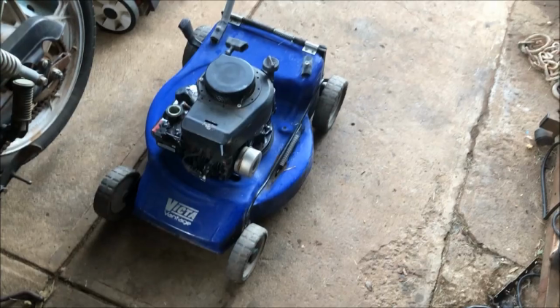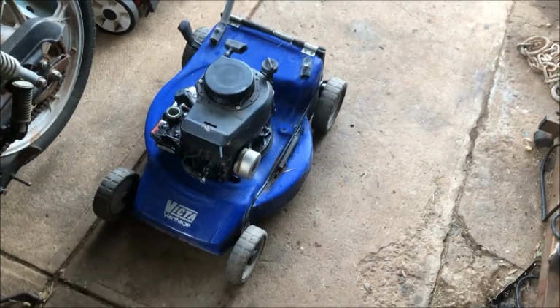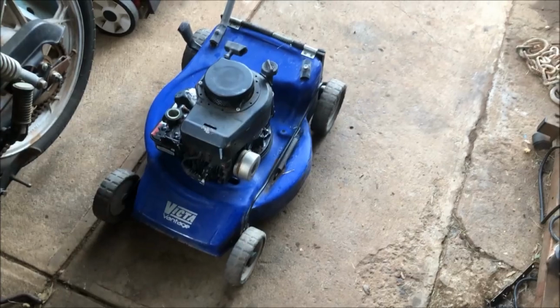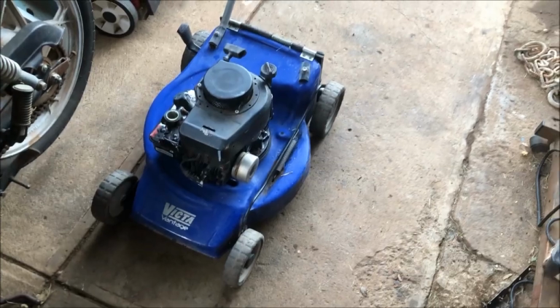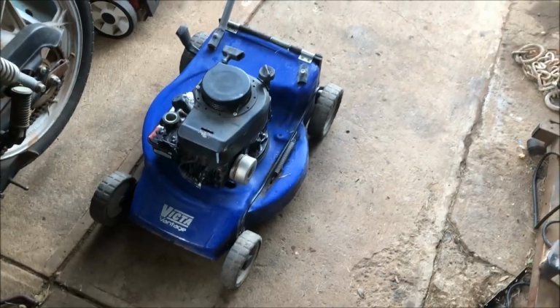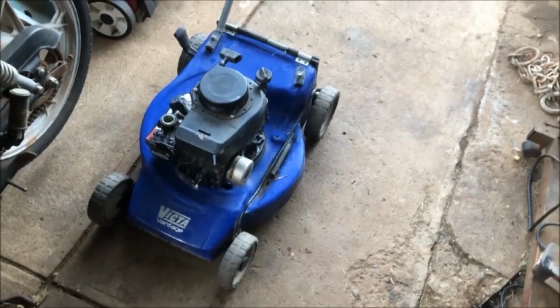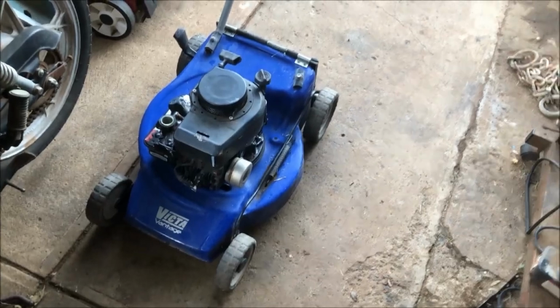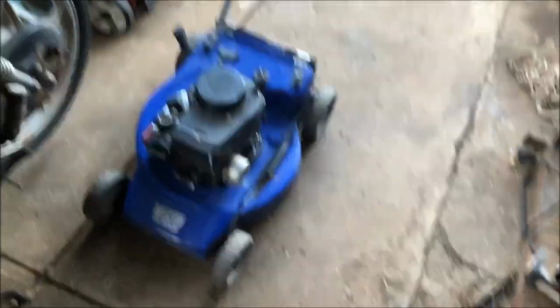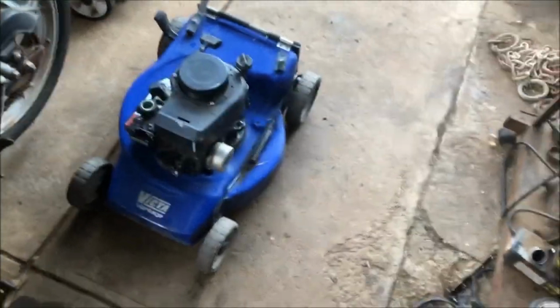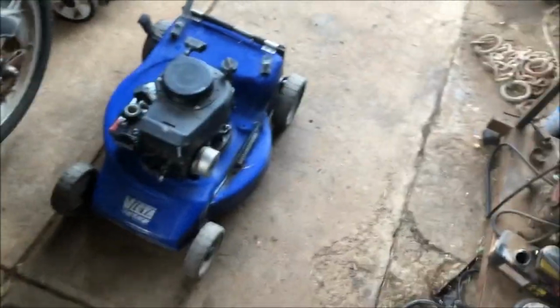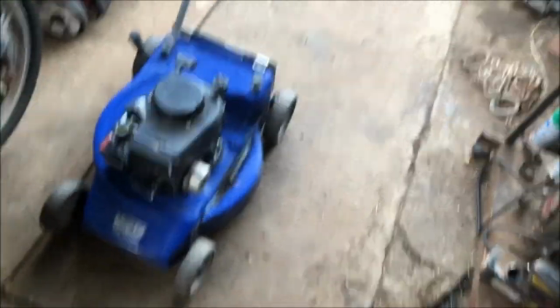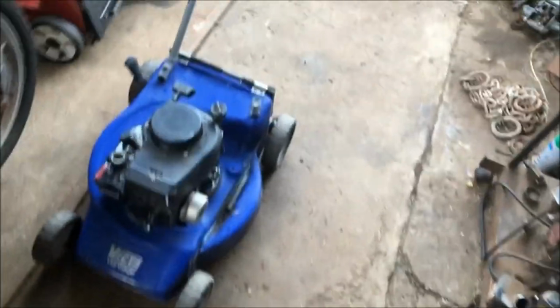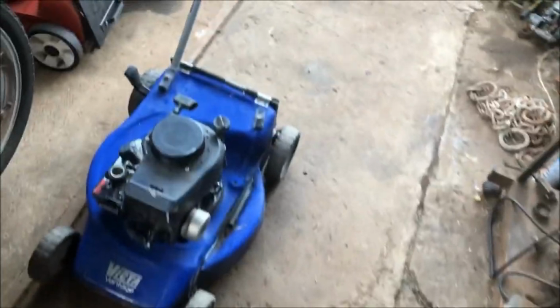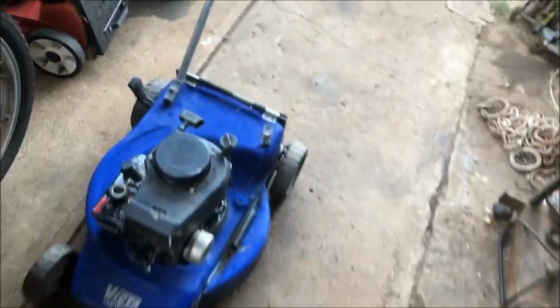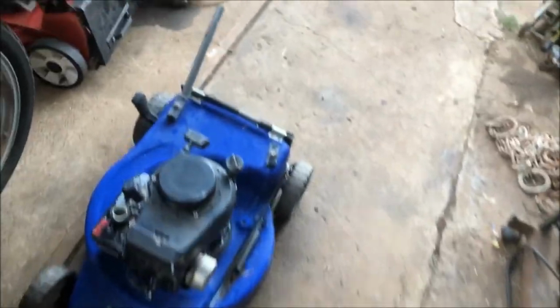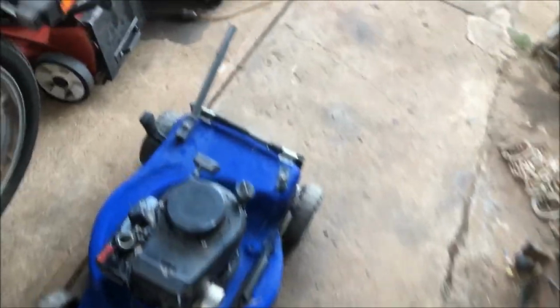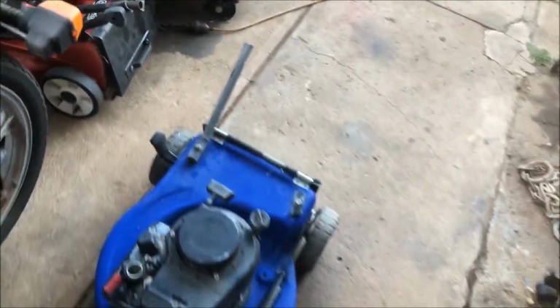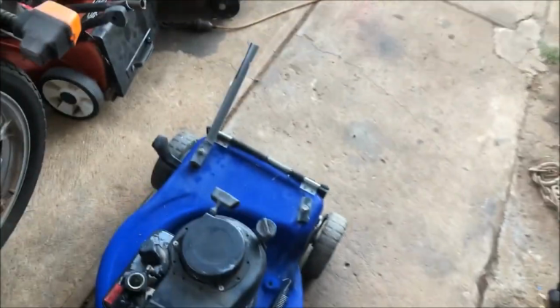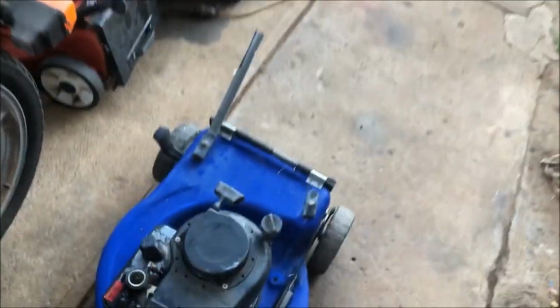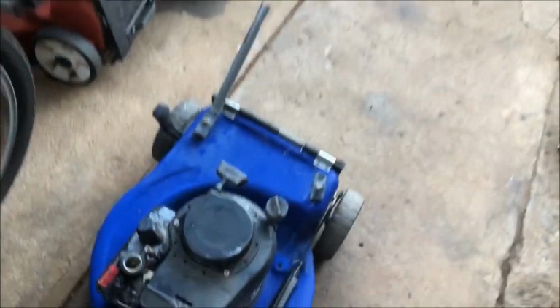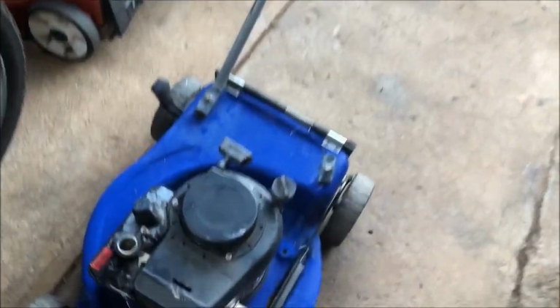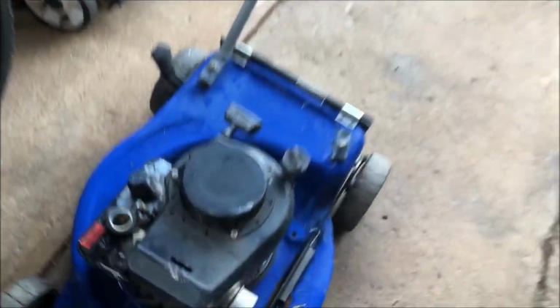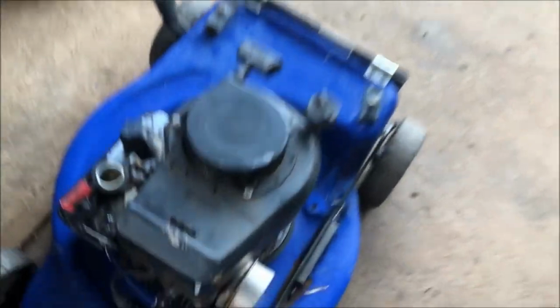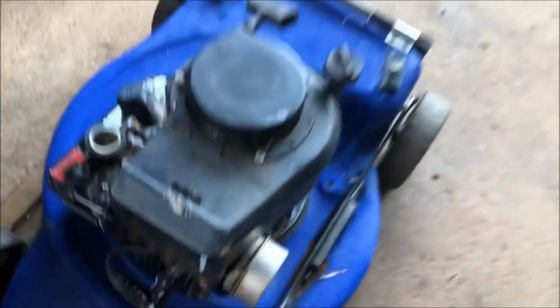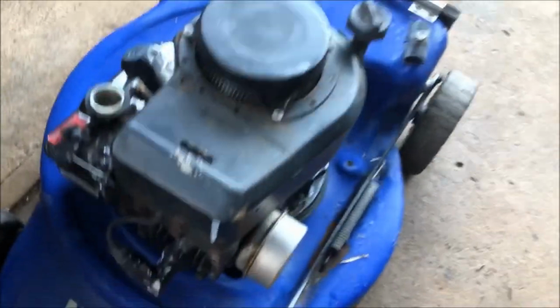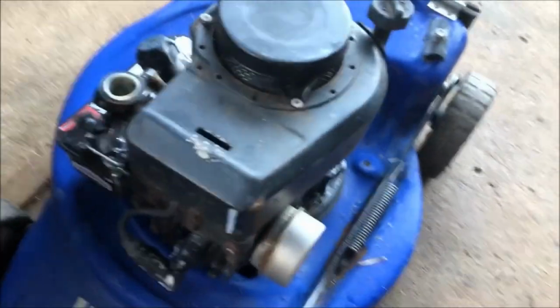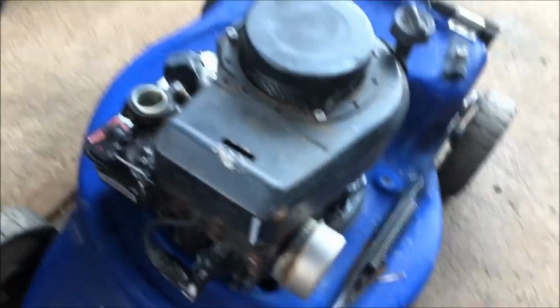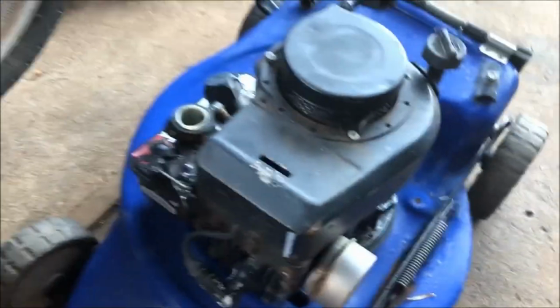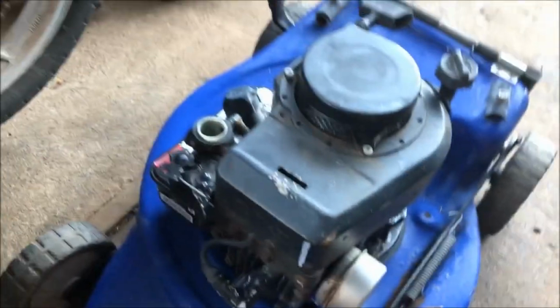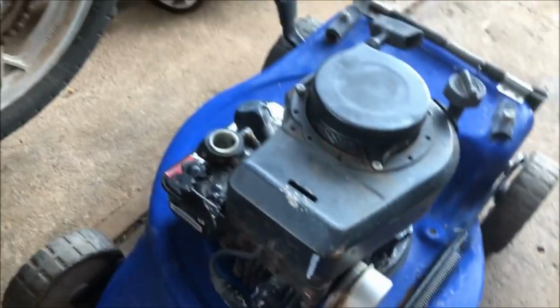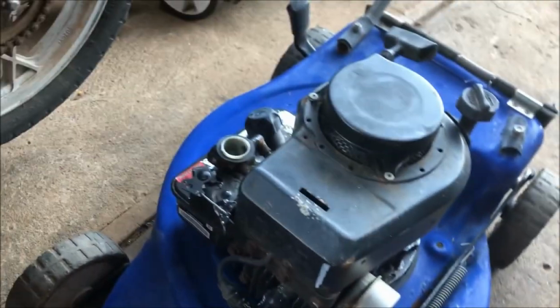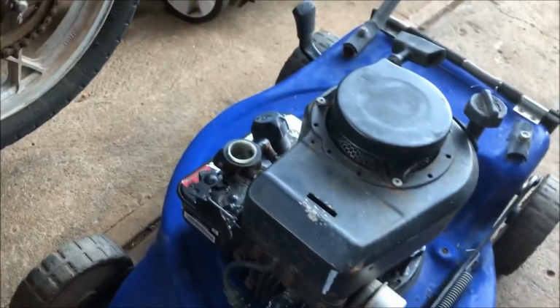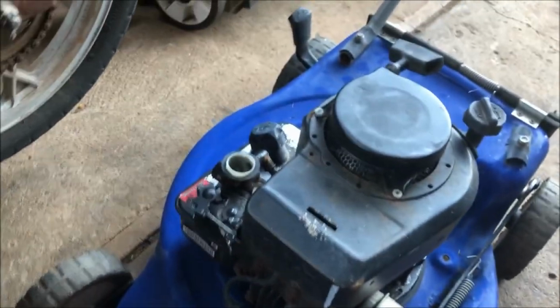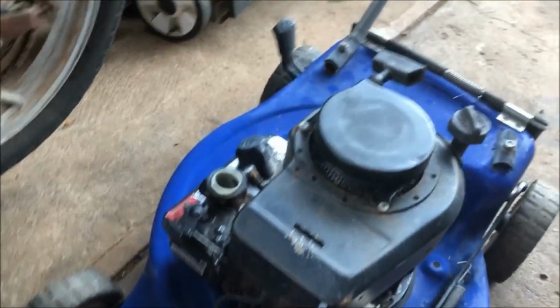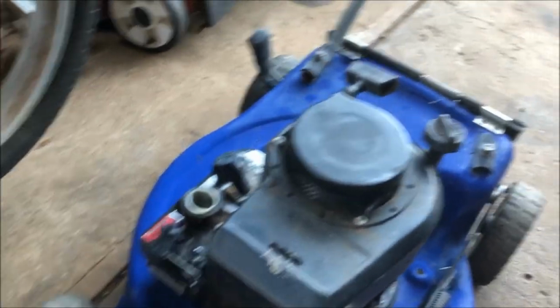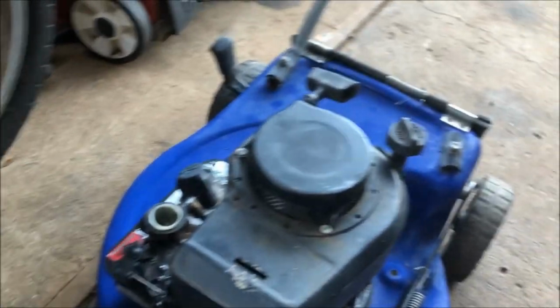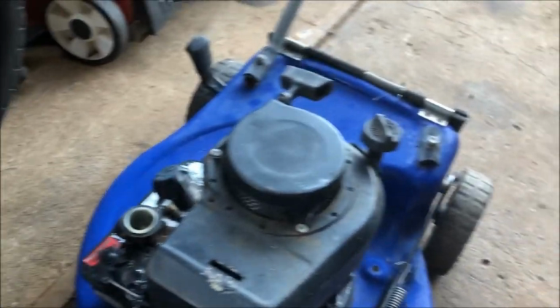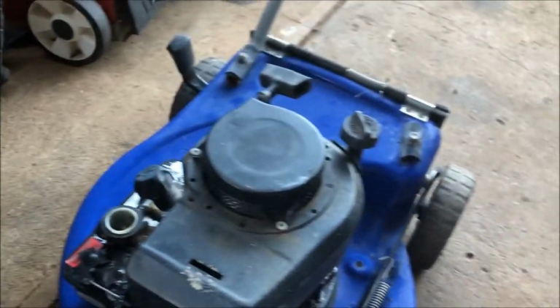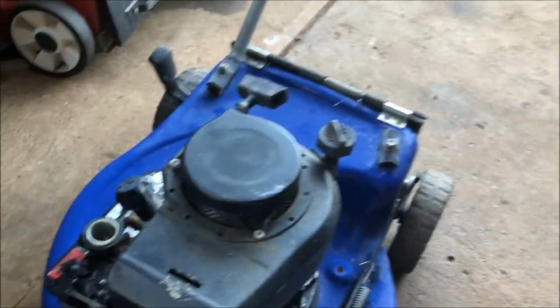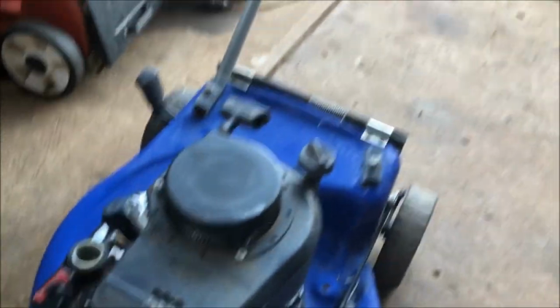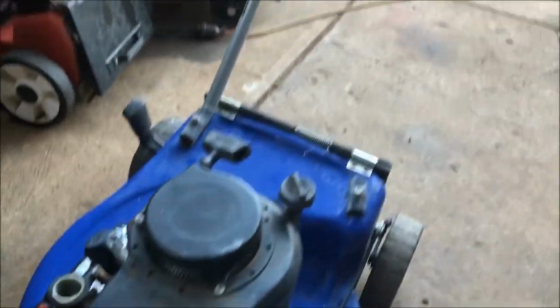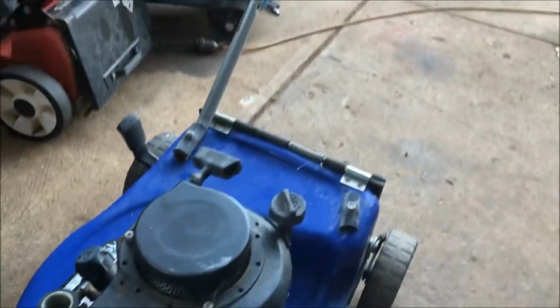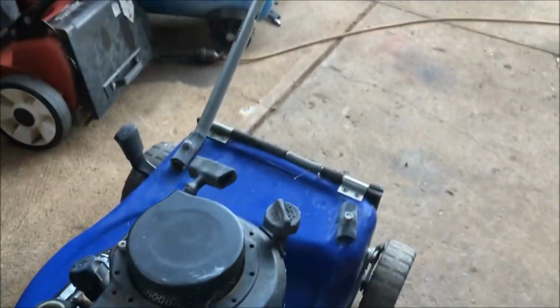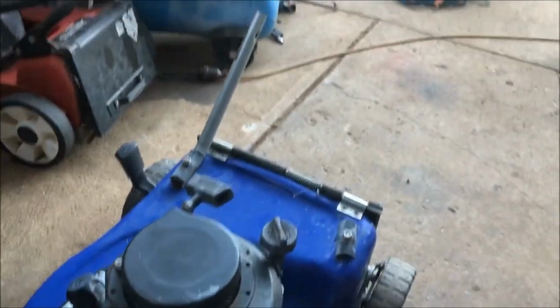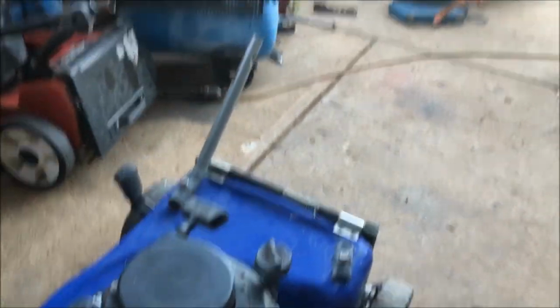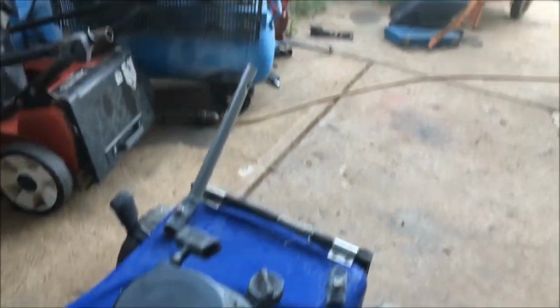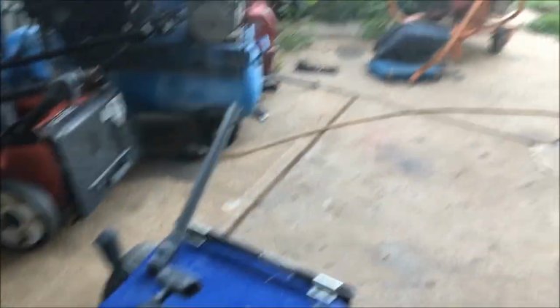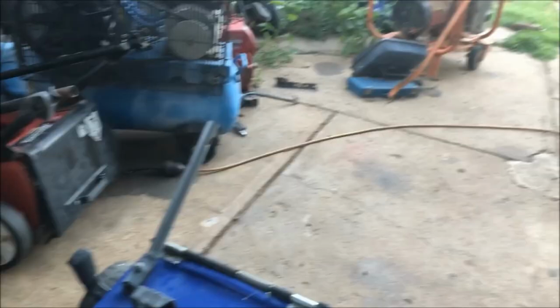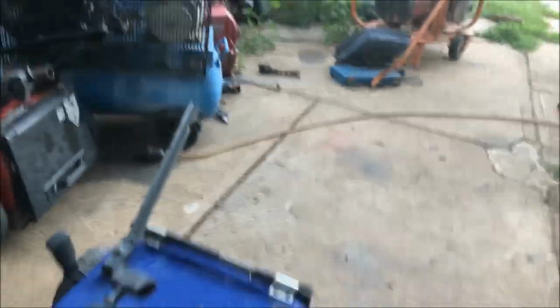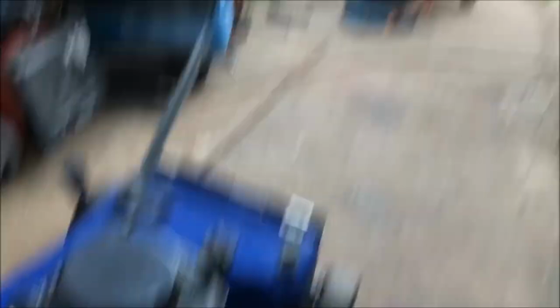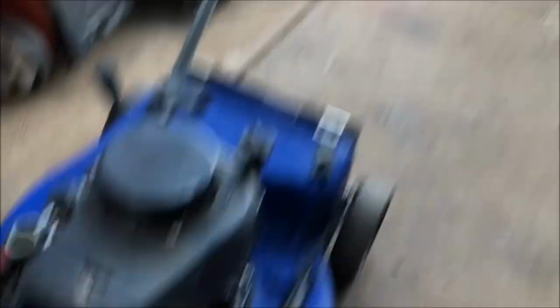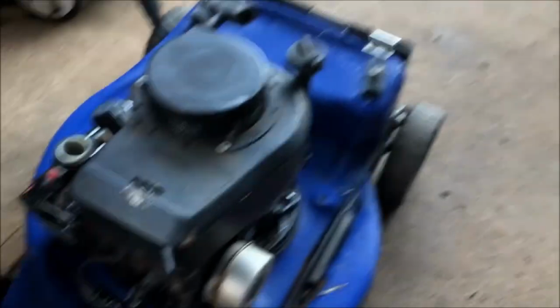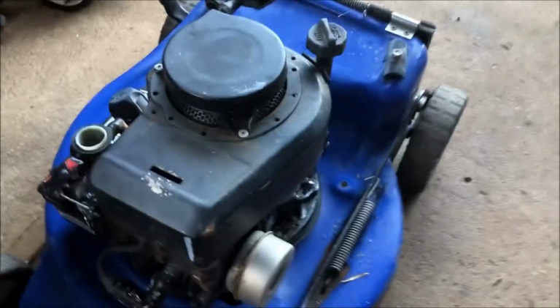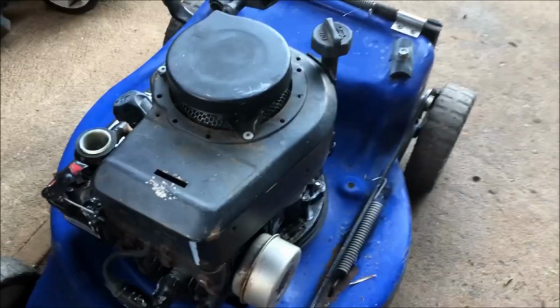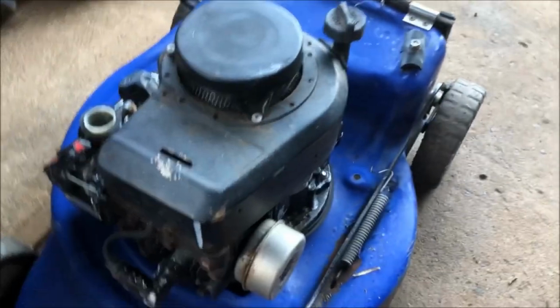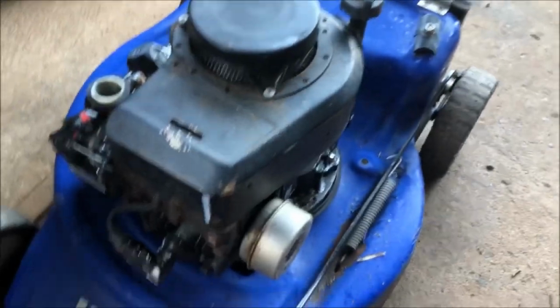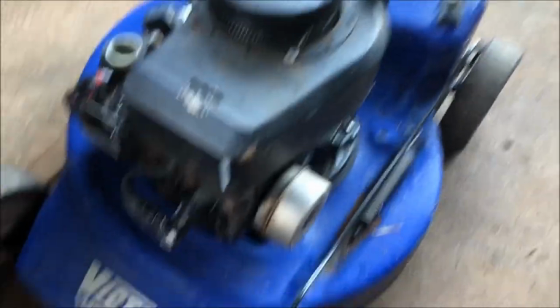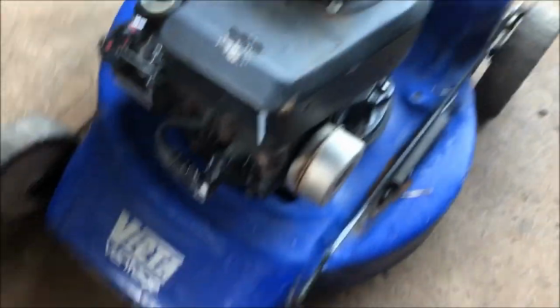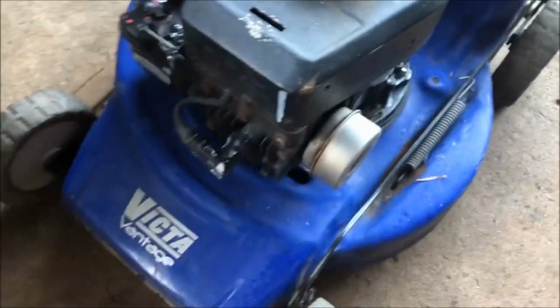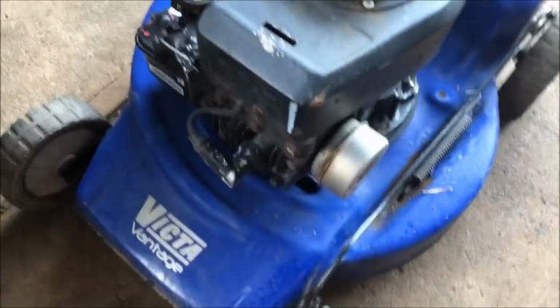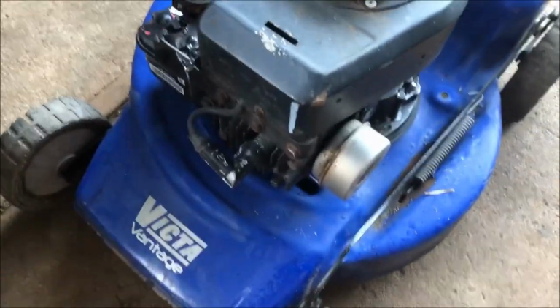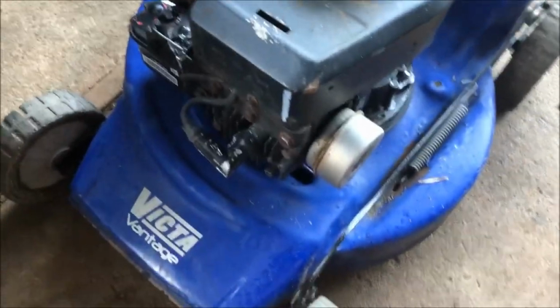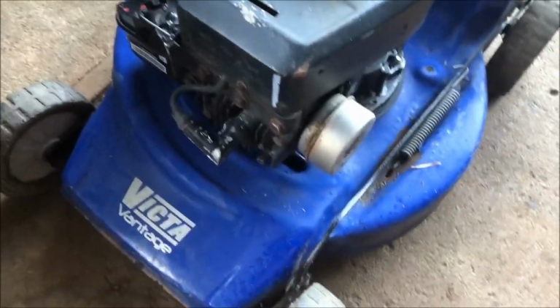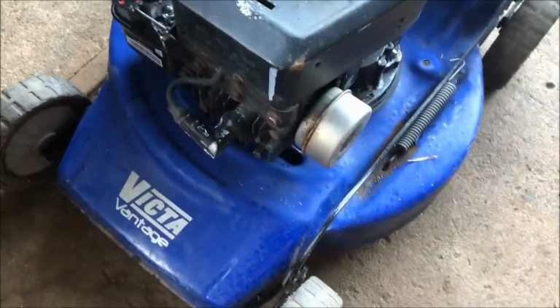G'day folks, well this morning I went to the tip and I've picked up this sort of a half a Victor lawnmower.